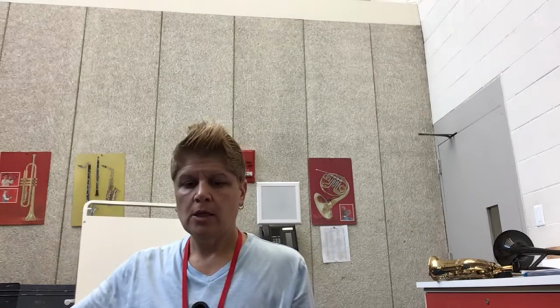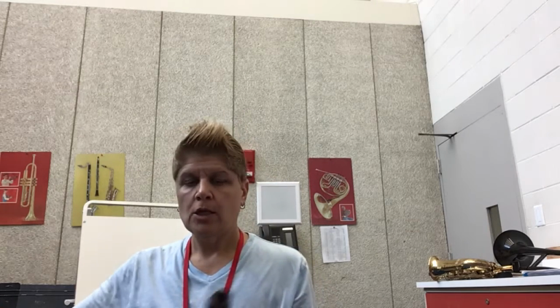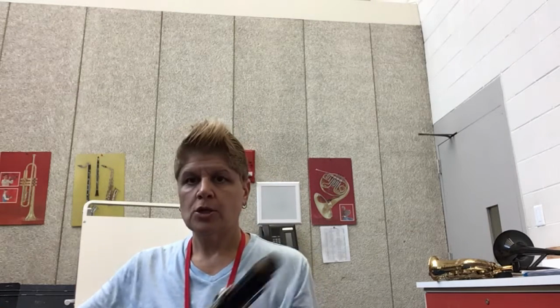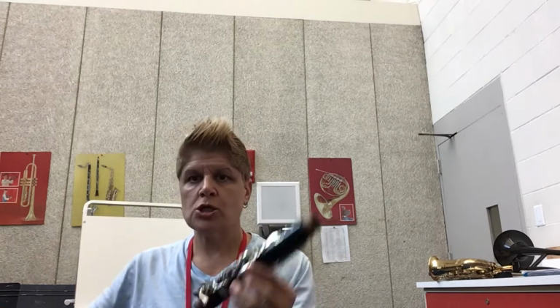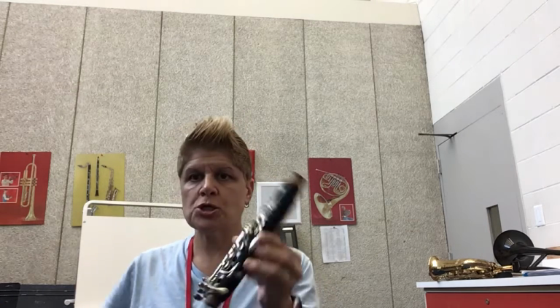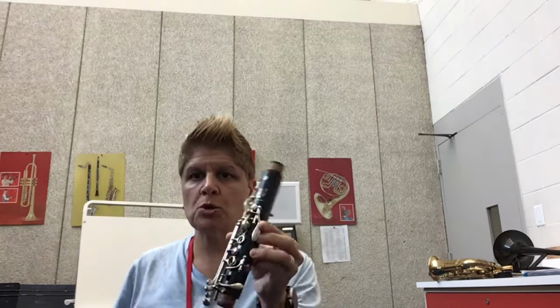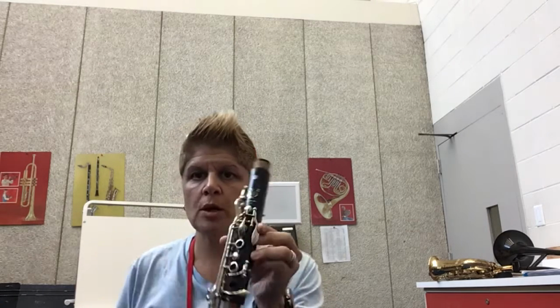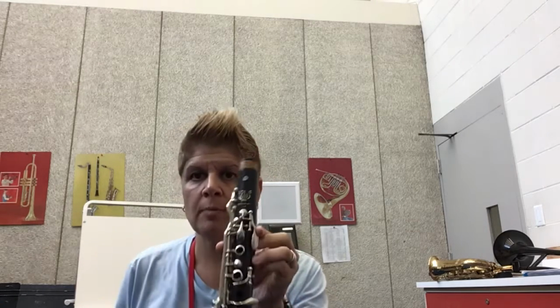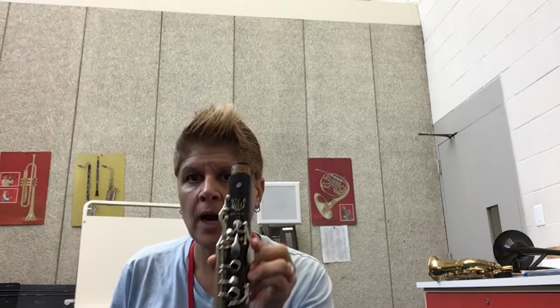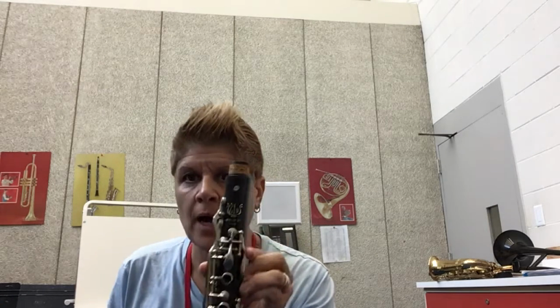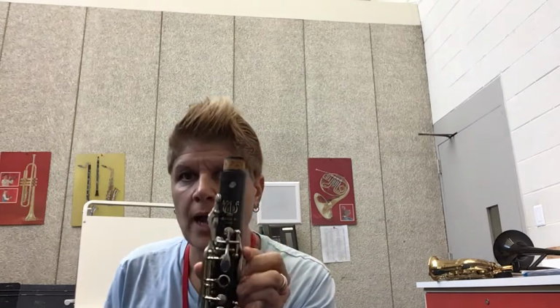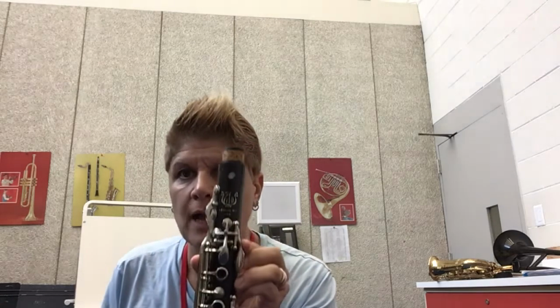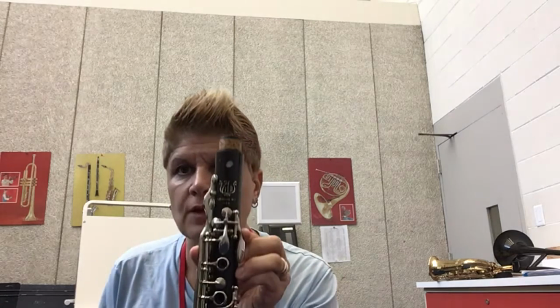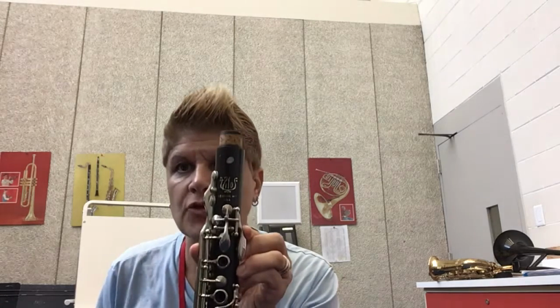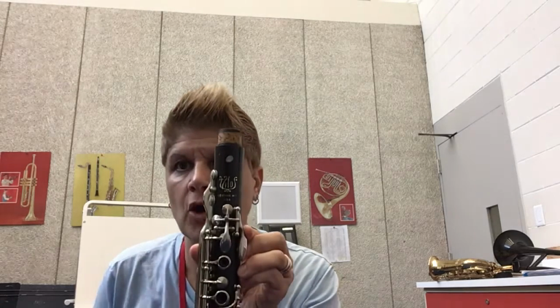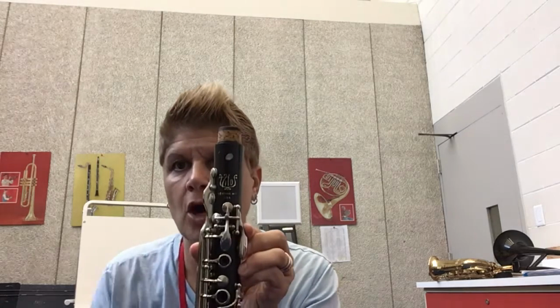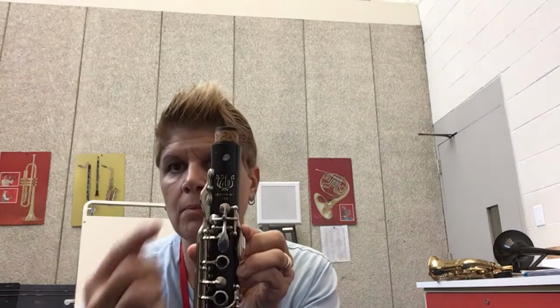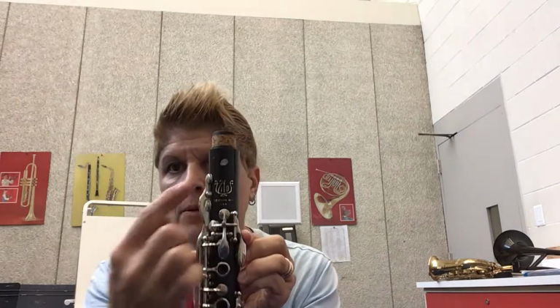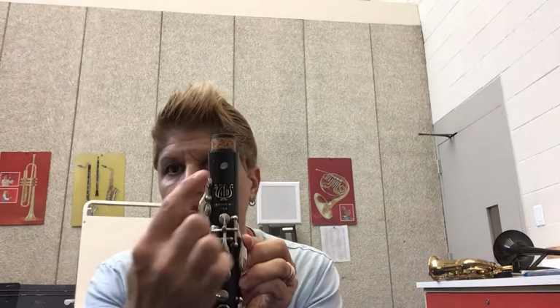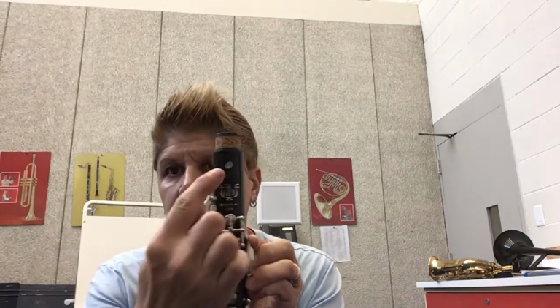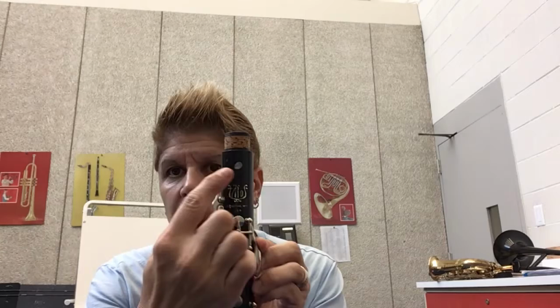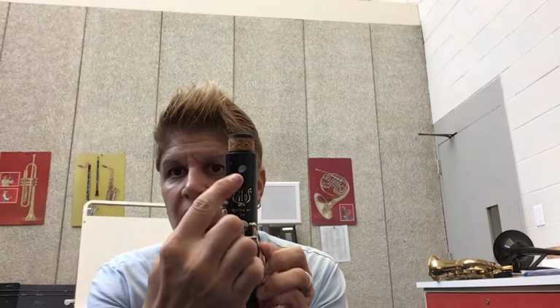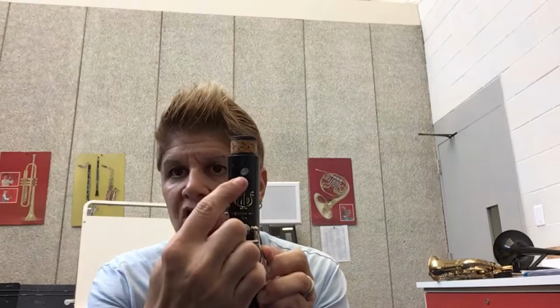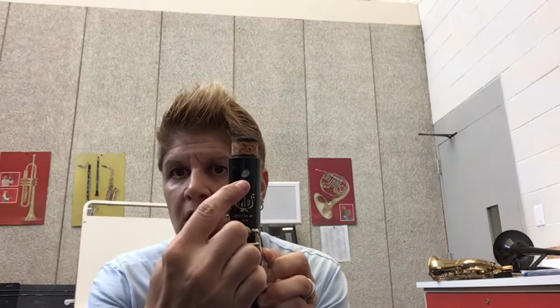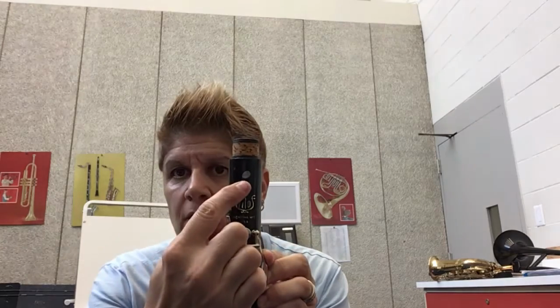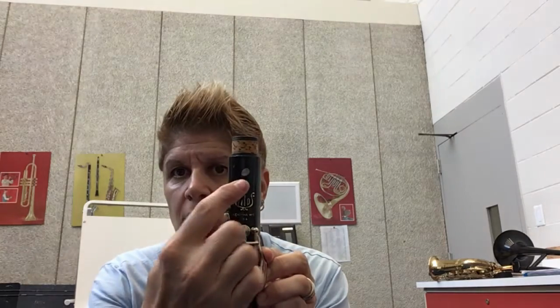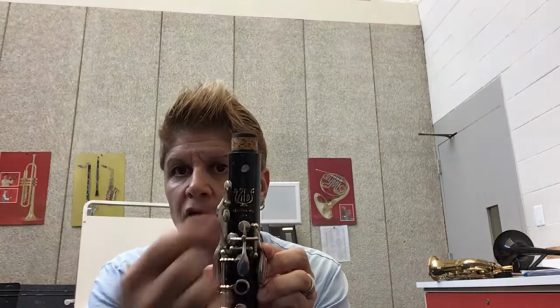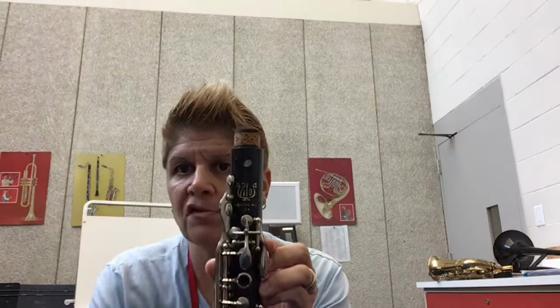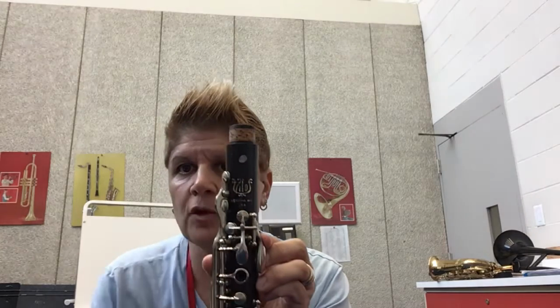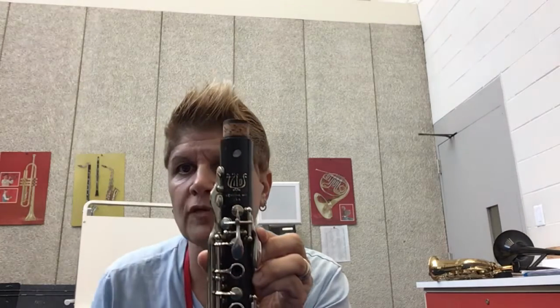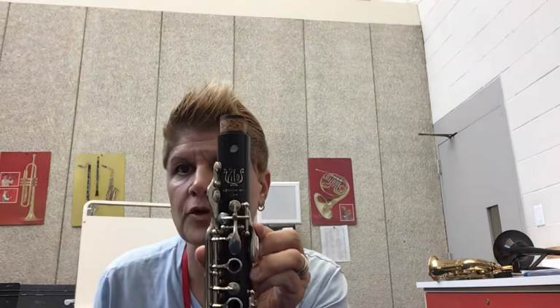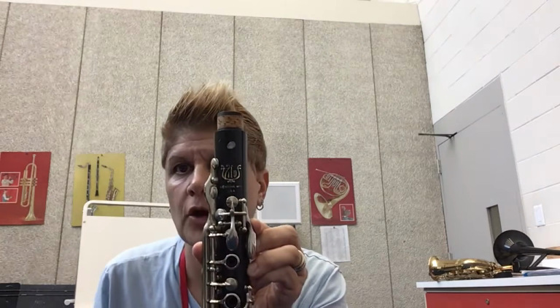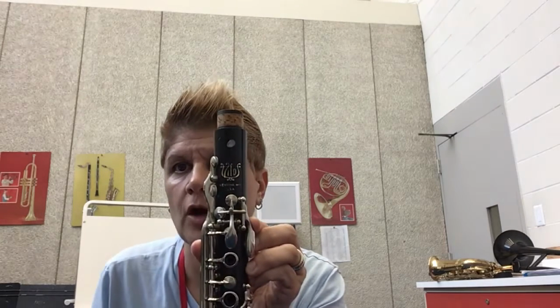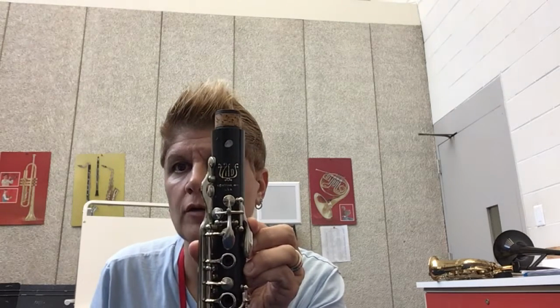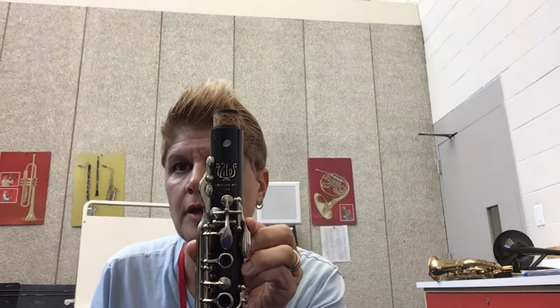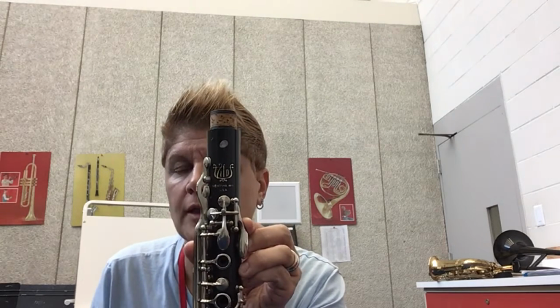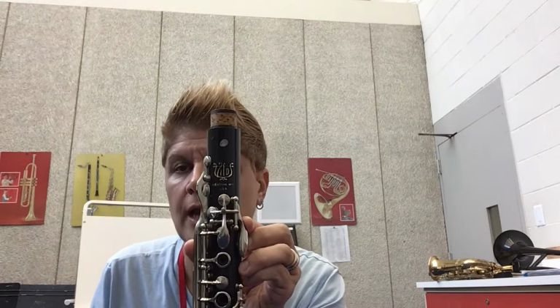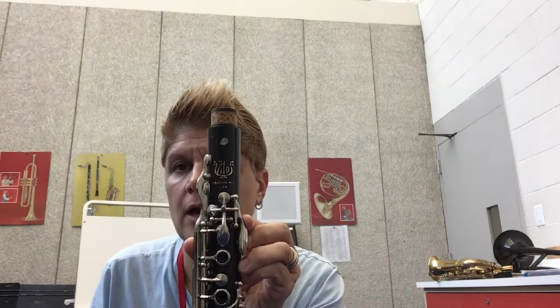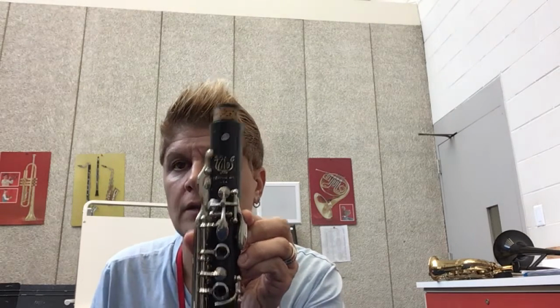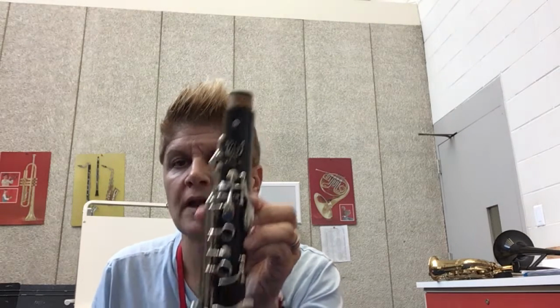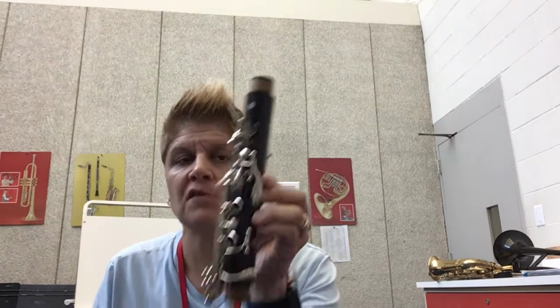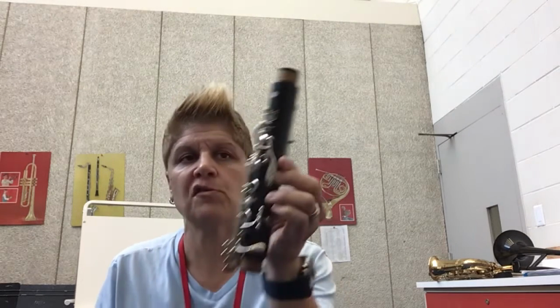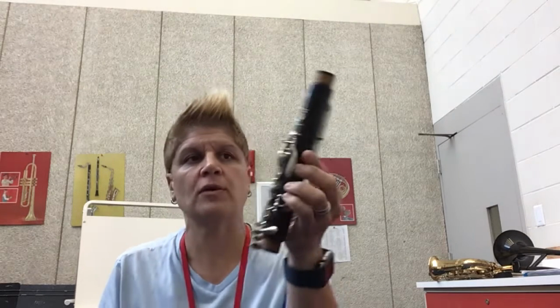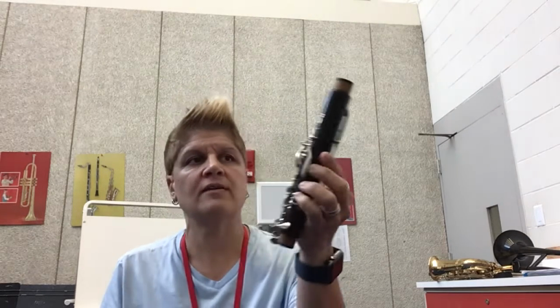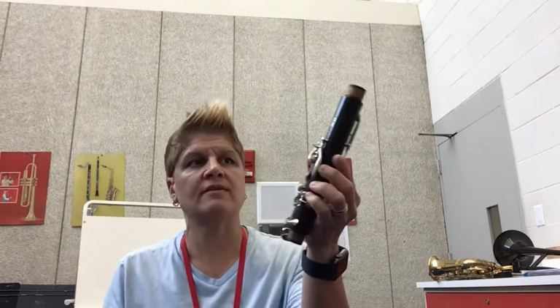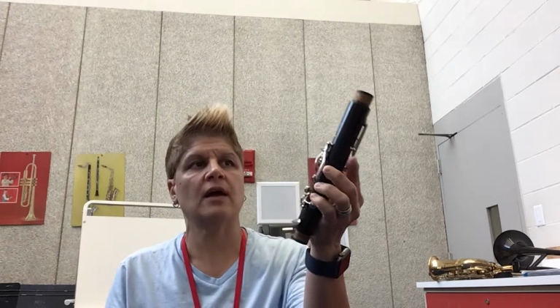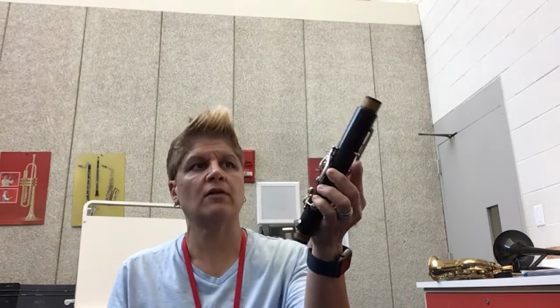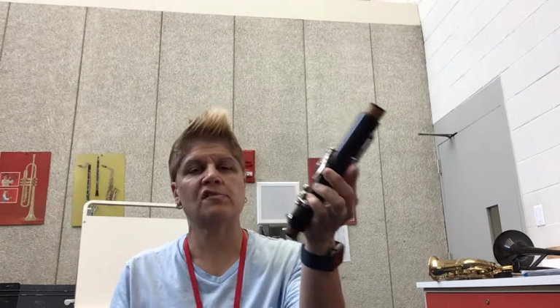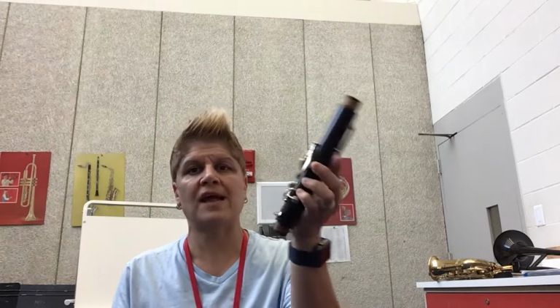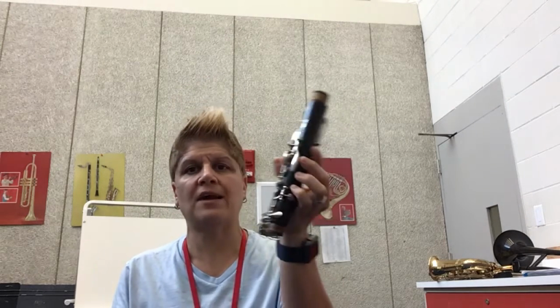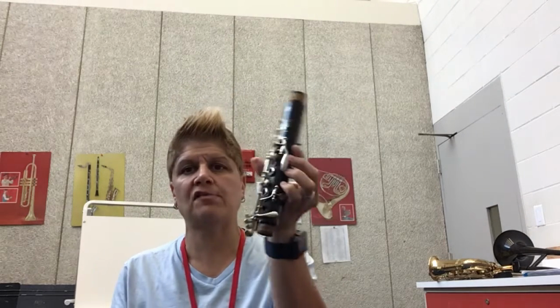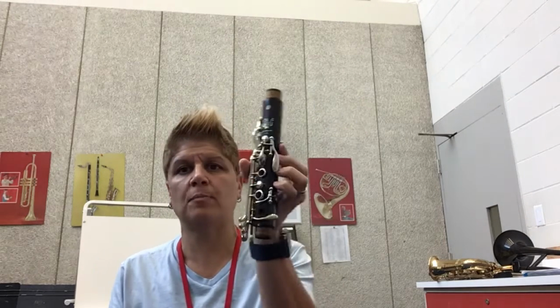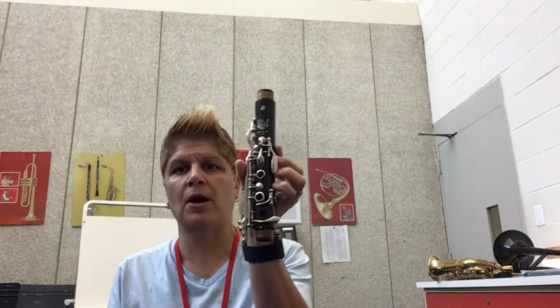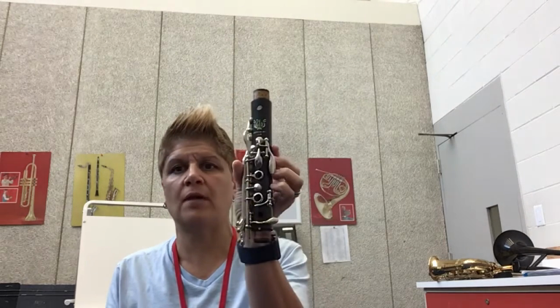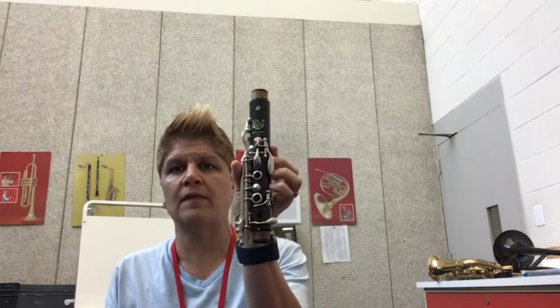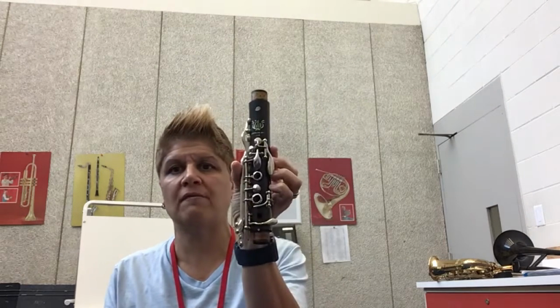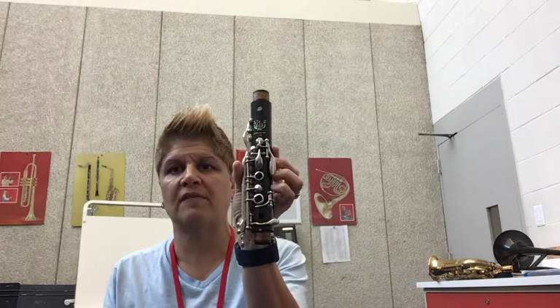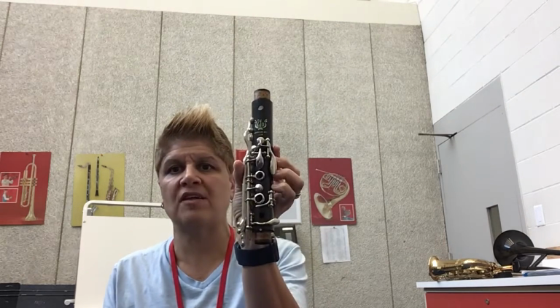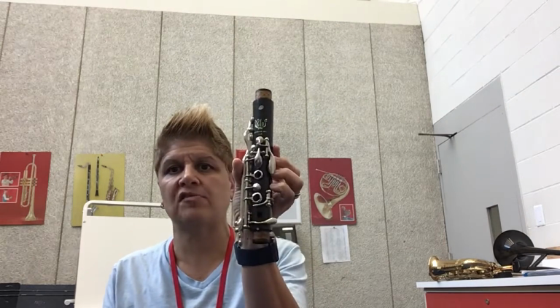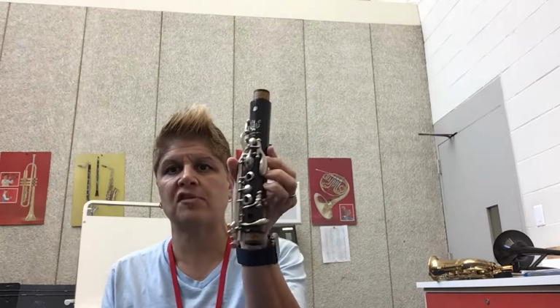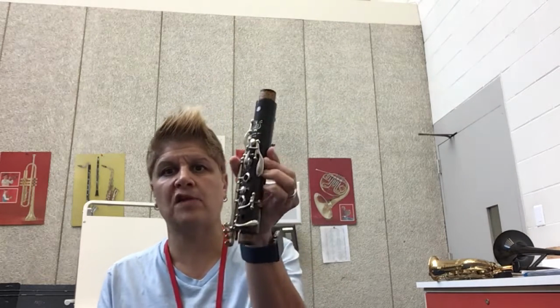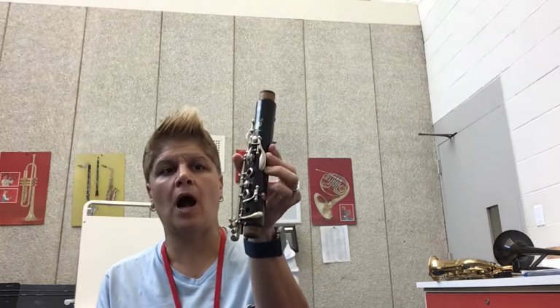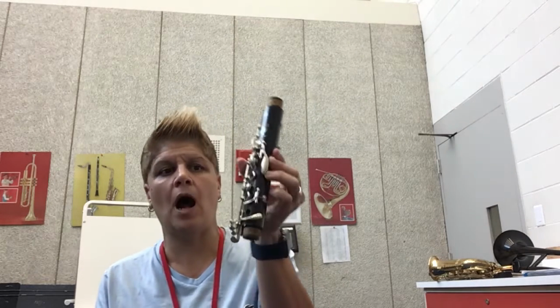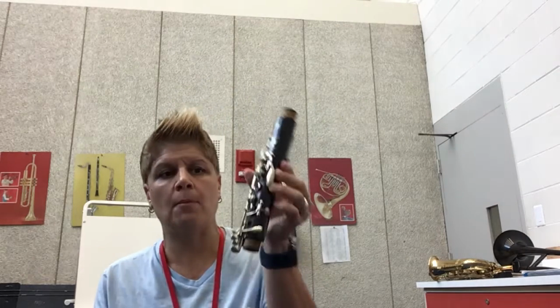The short part at the top has that little silver dot right there. That's going to tell us that is the part that faces up.